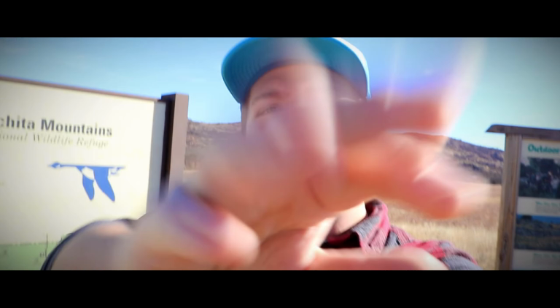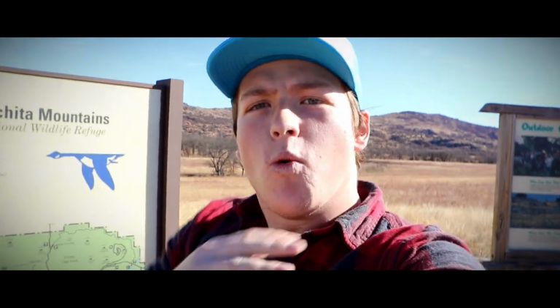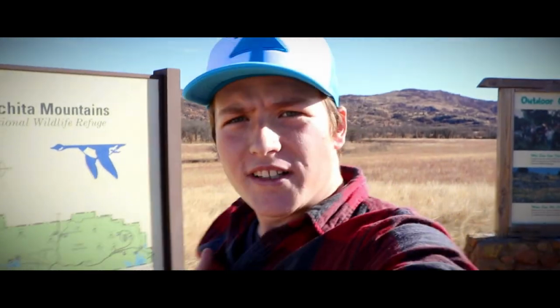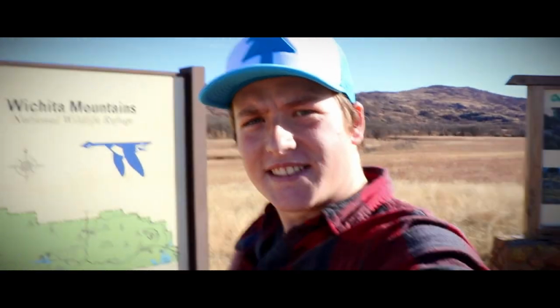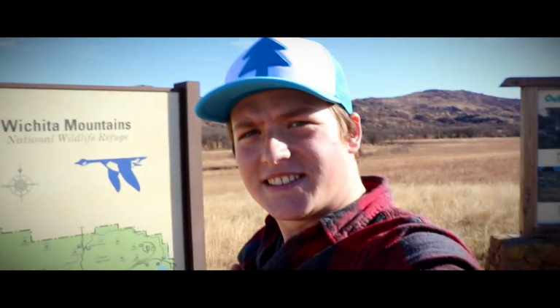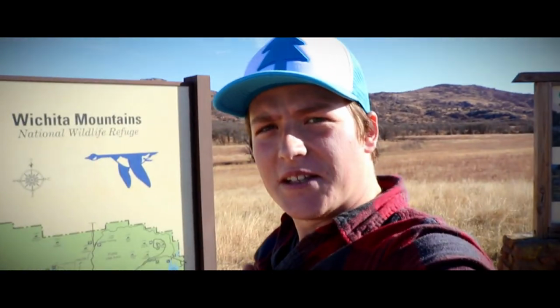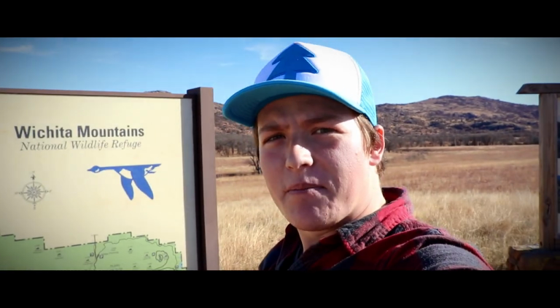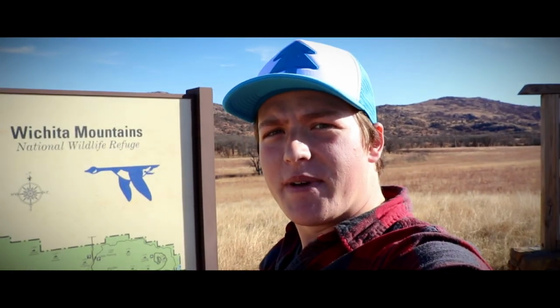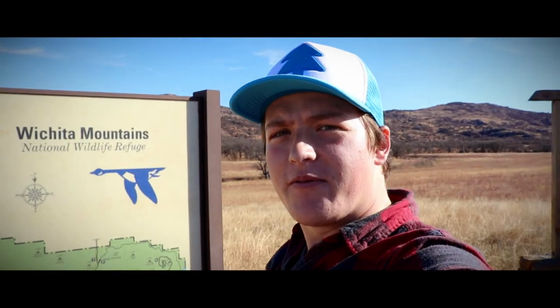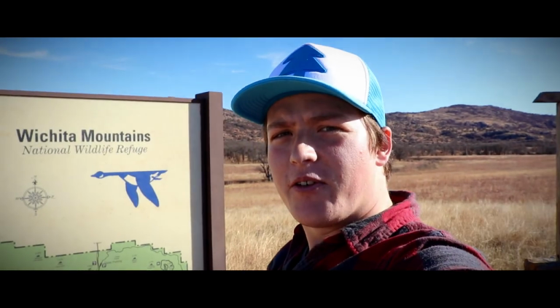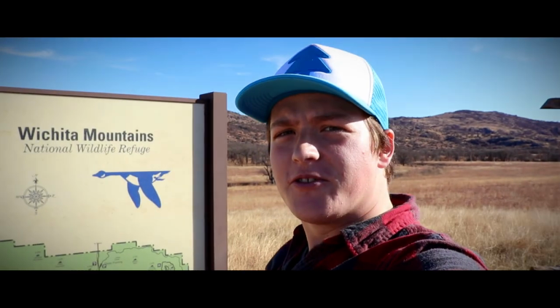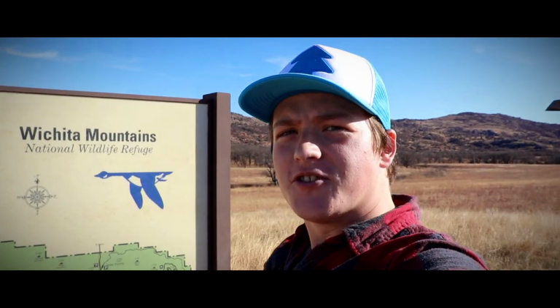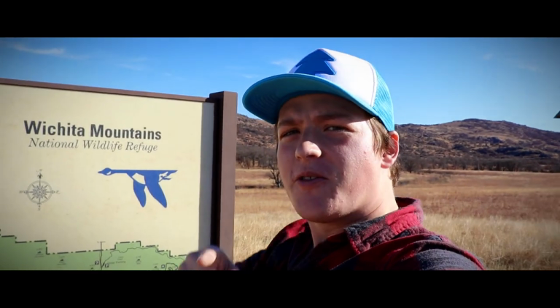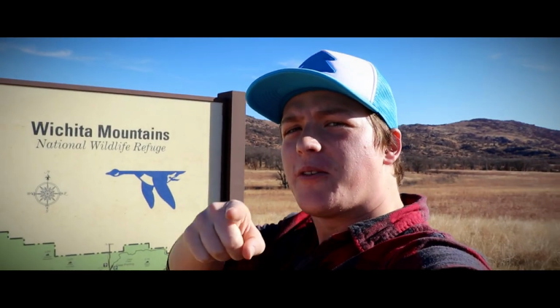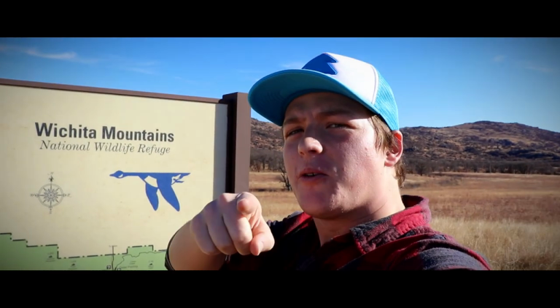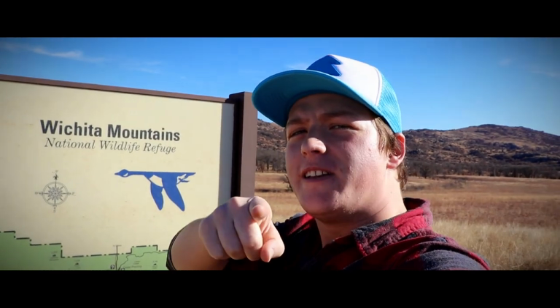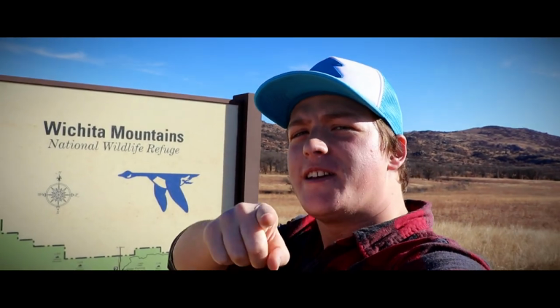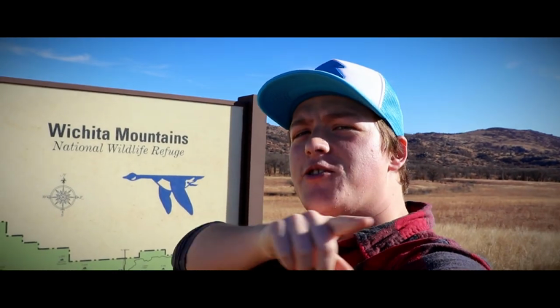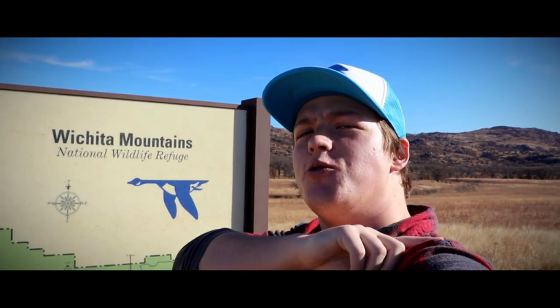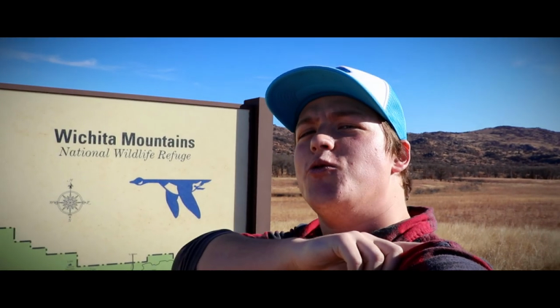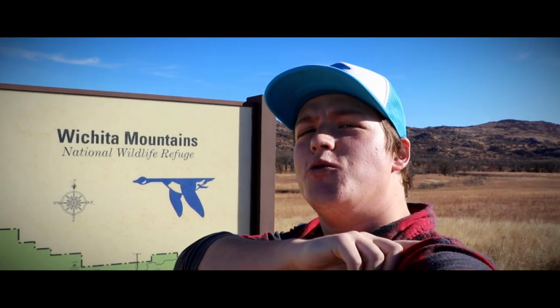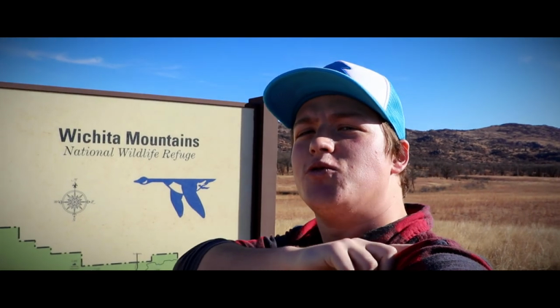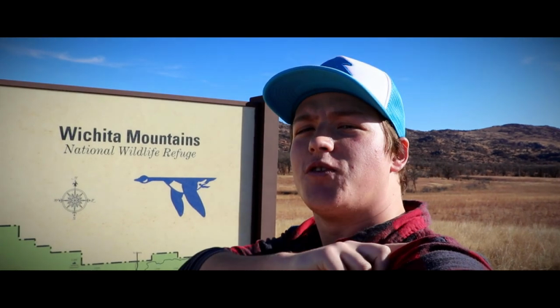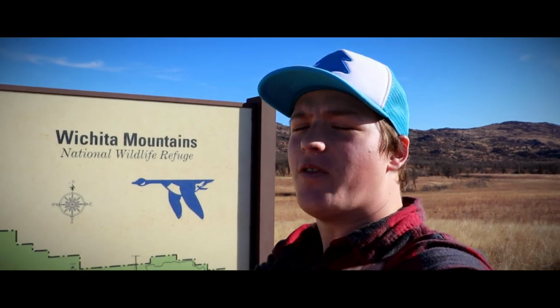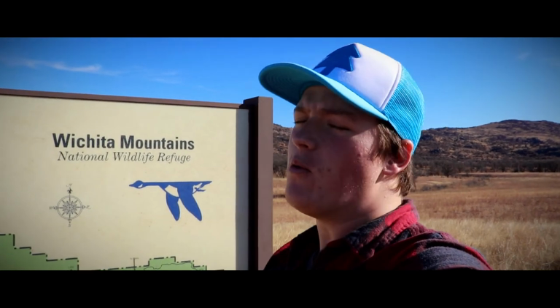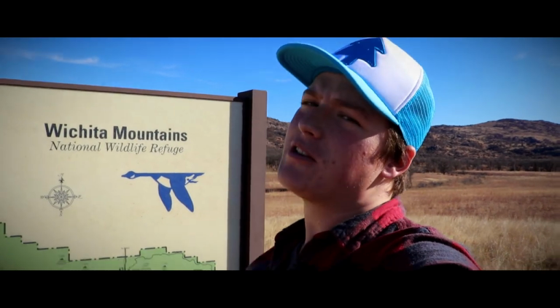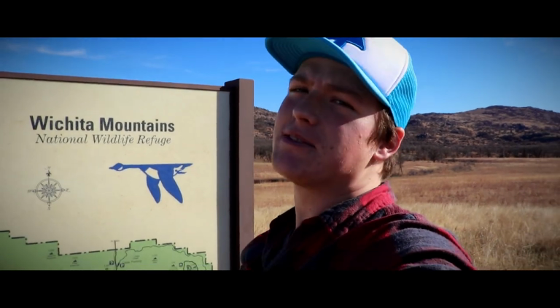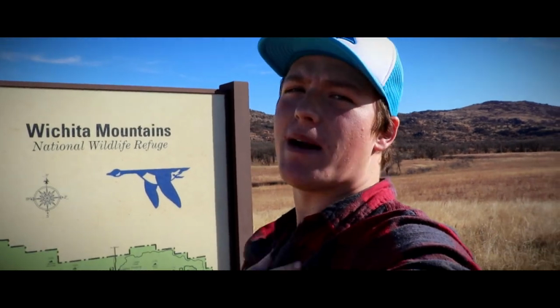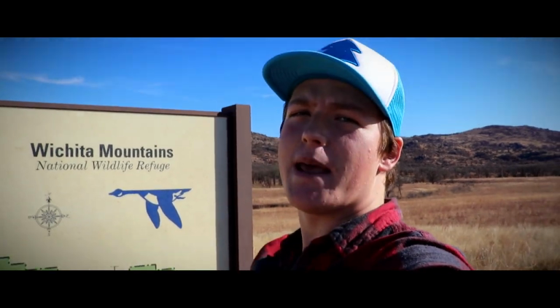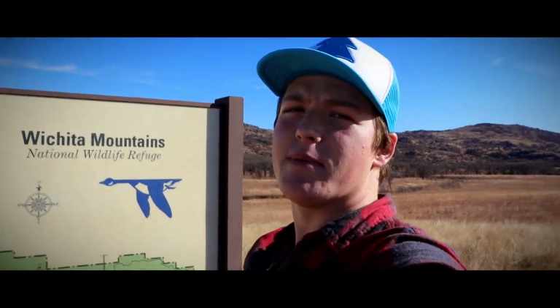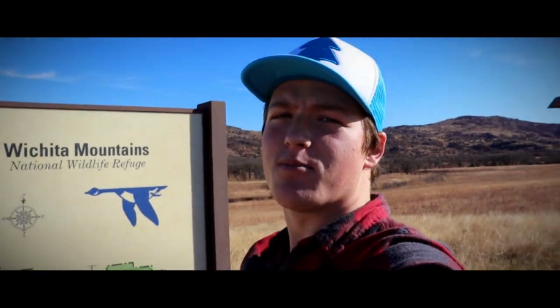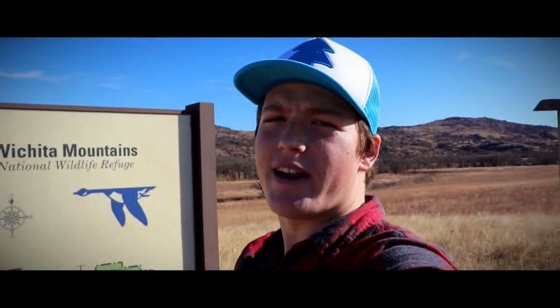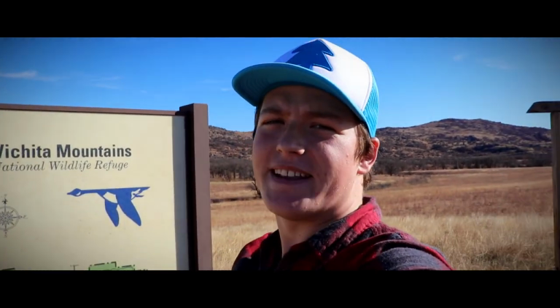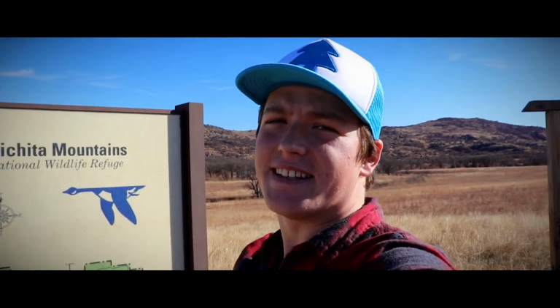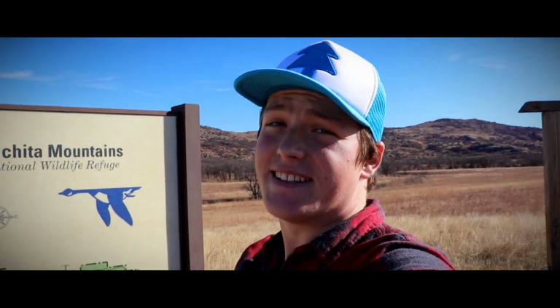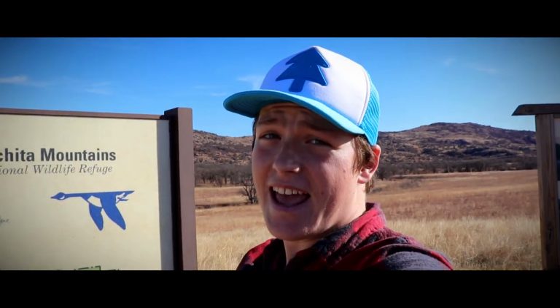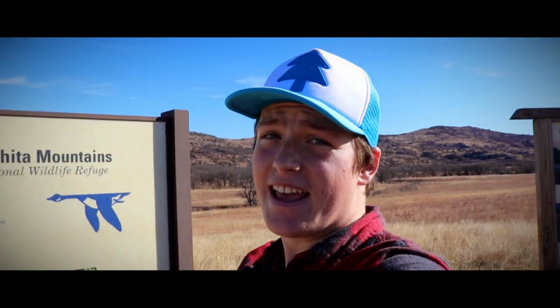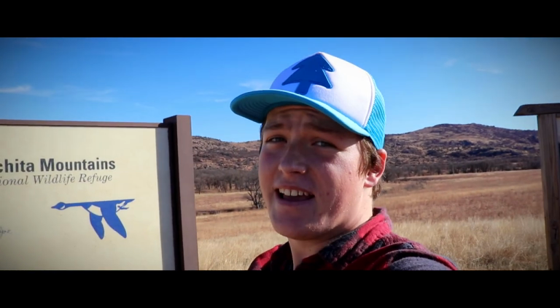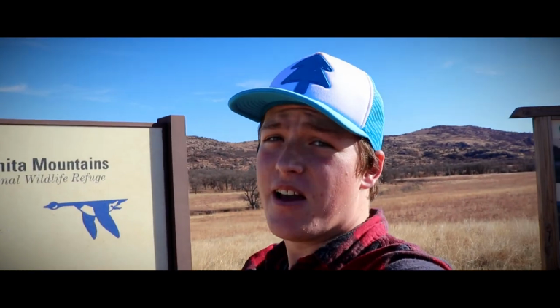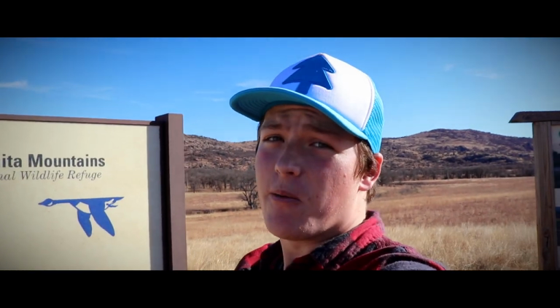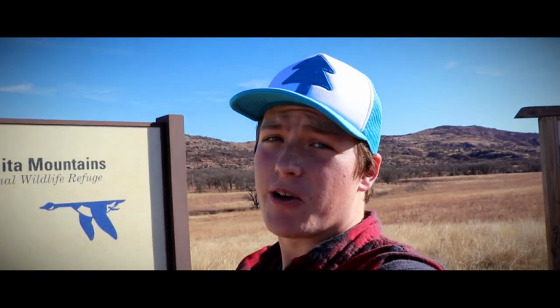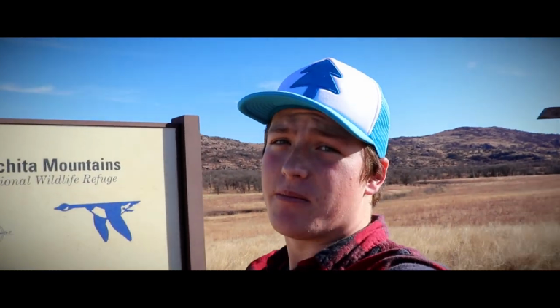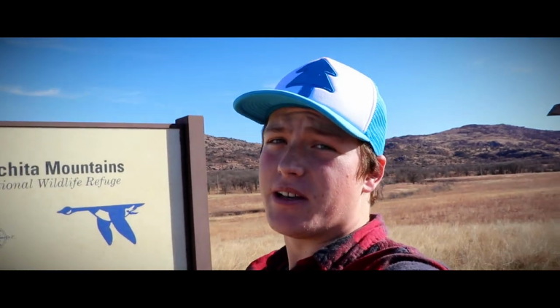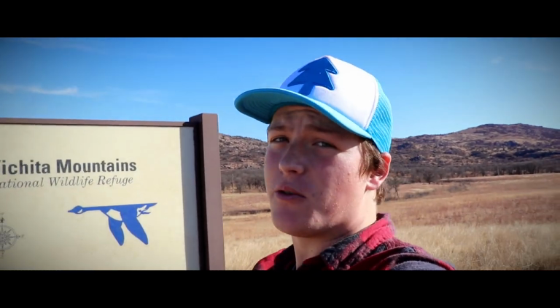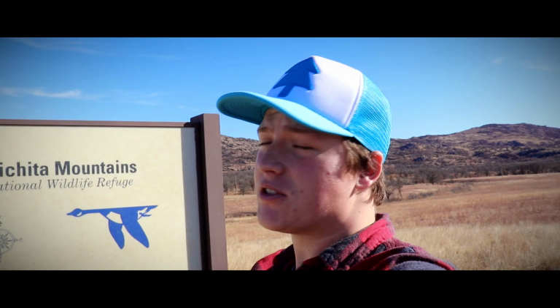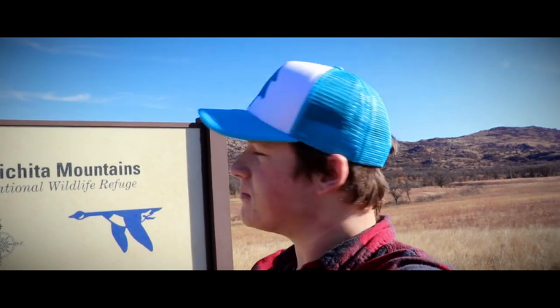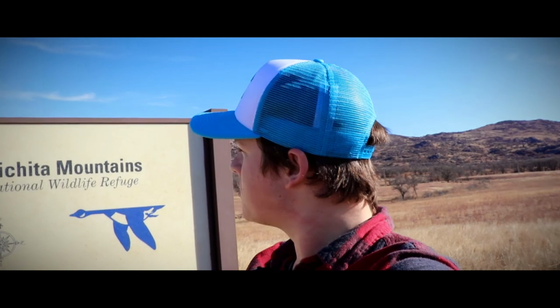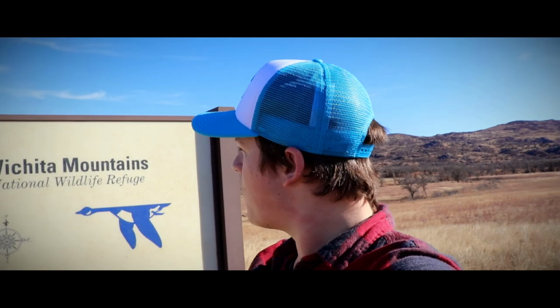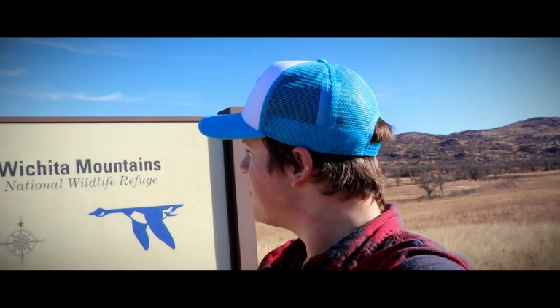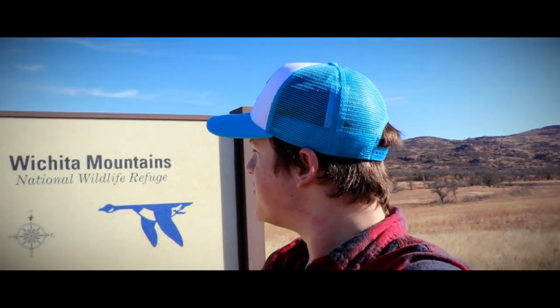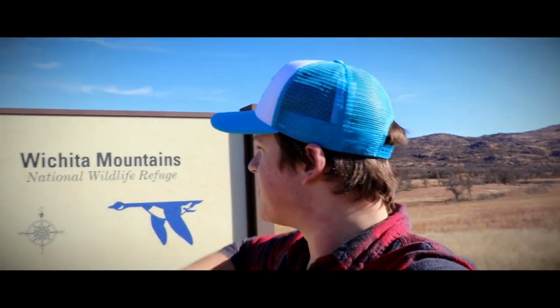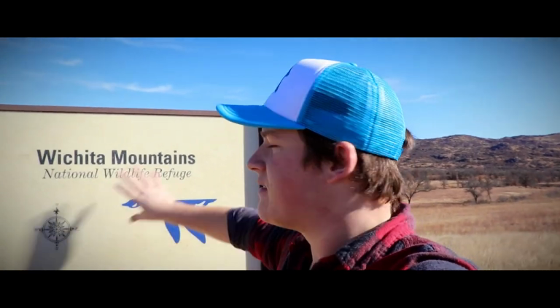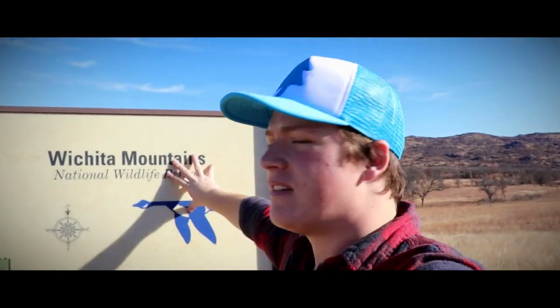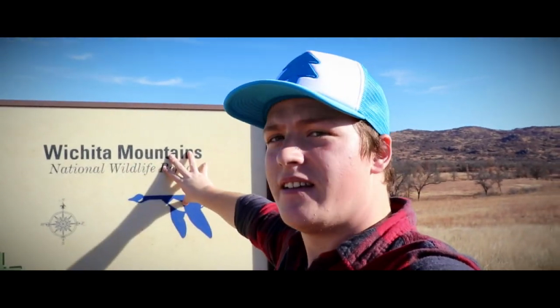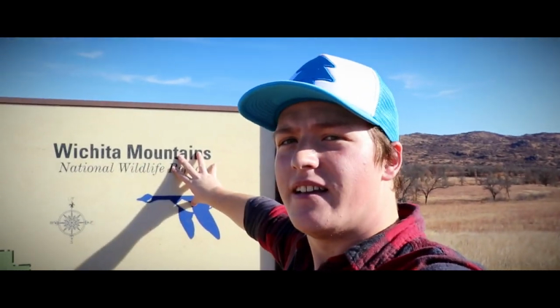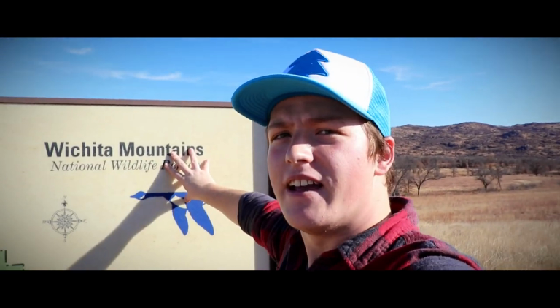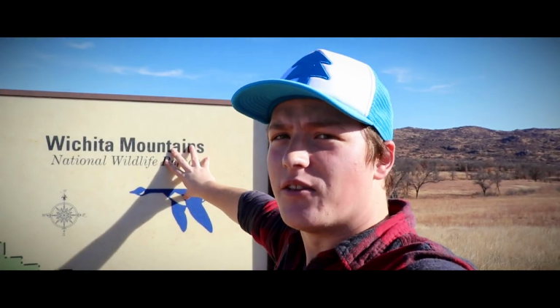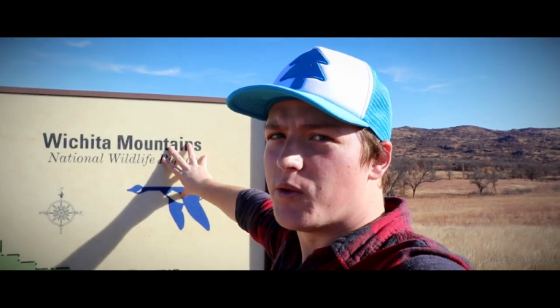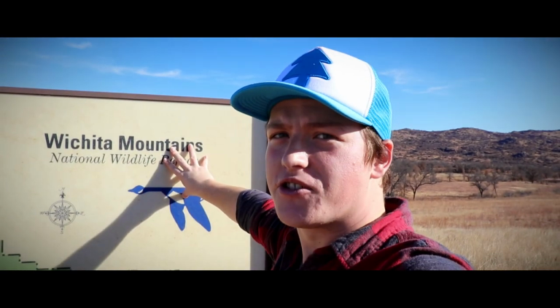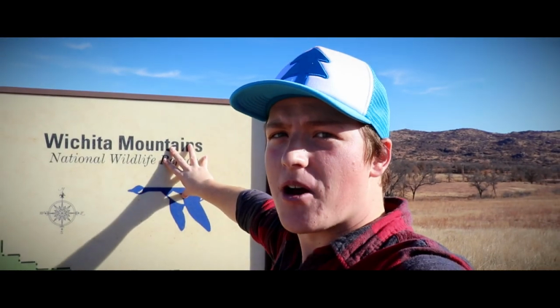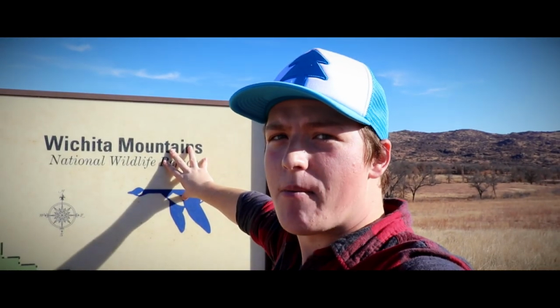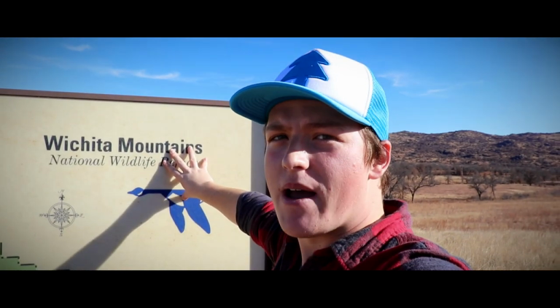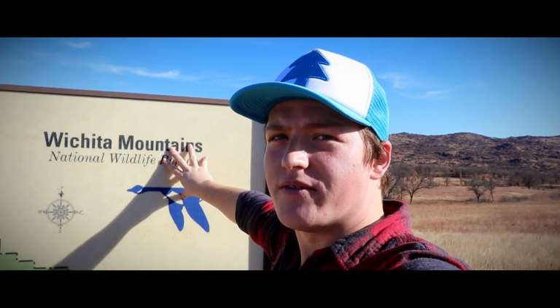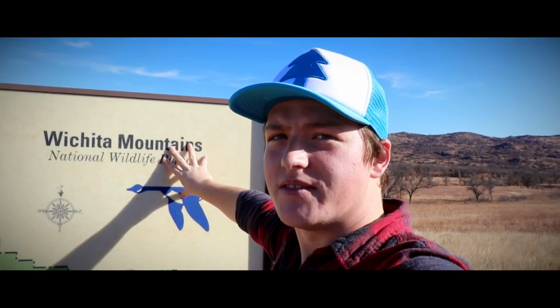What's up Bigfooters and other outdoorly enthused folks. My name is Brady and today we're going to be doing some squatching in the Wichita Mountains.